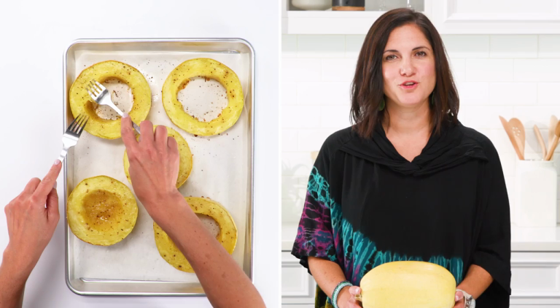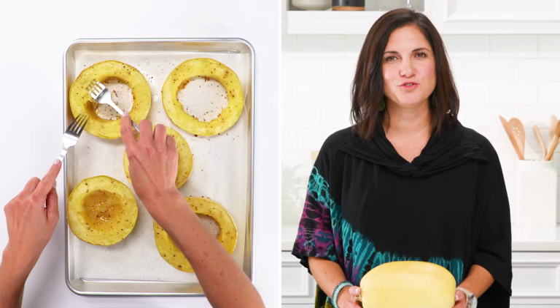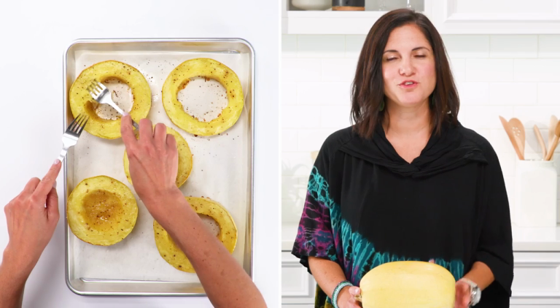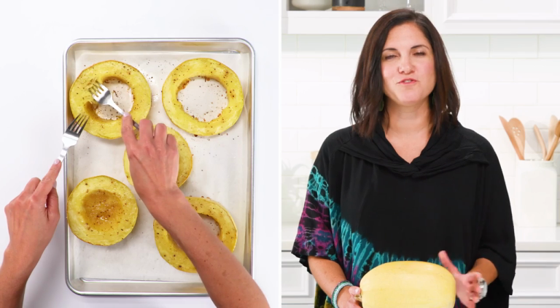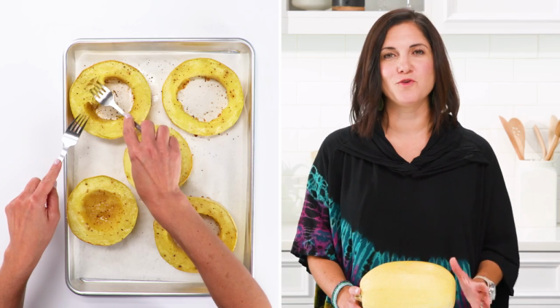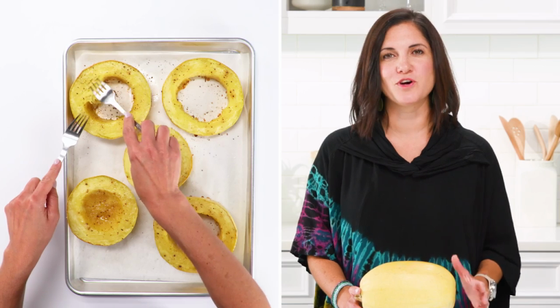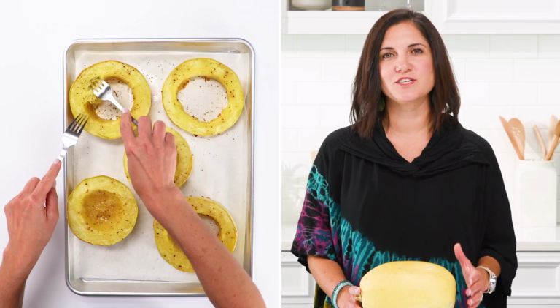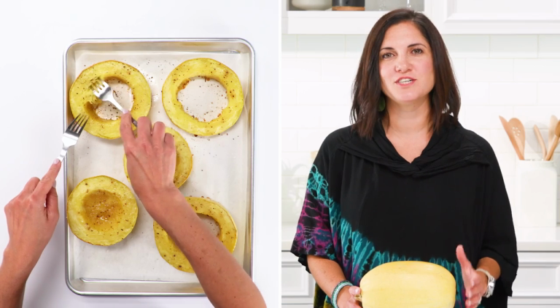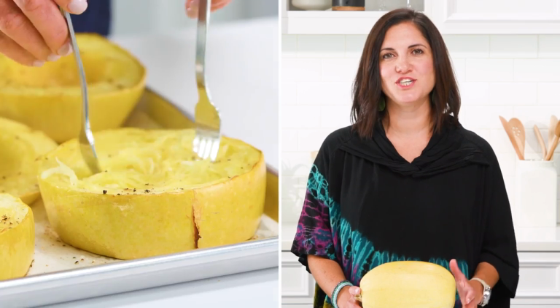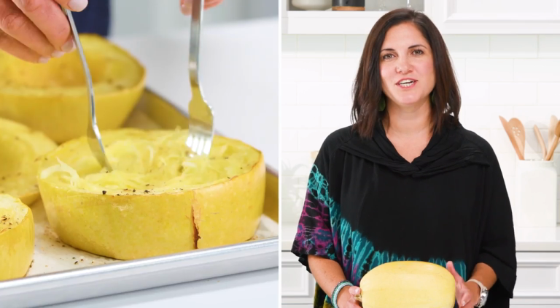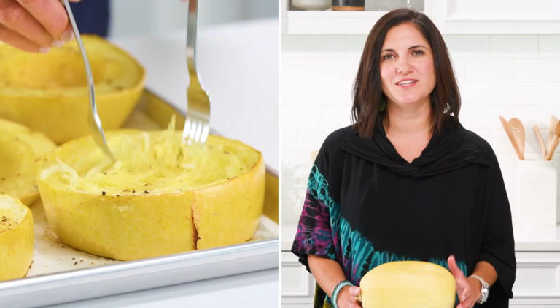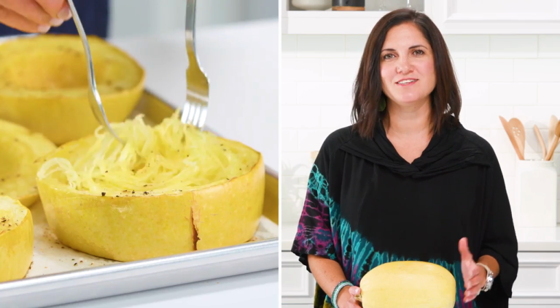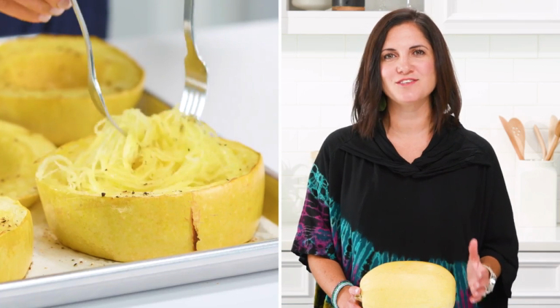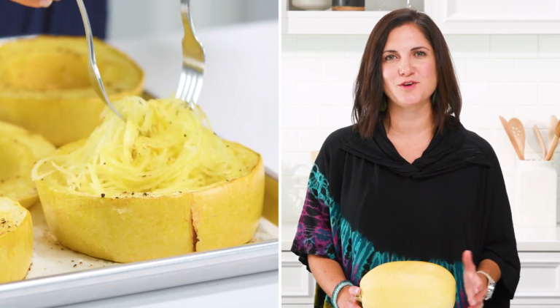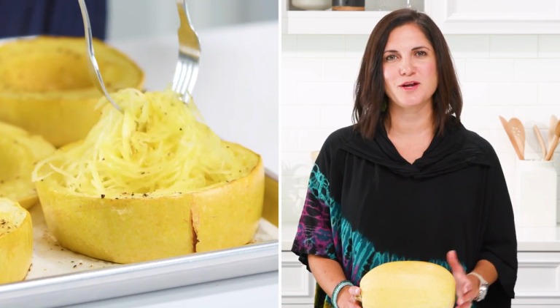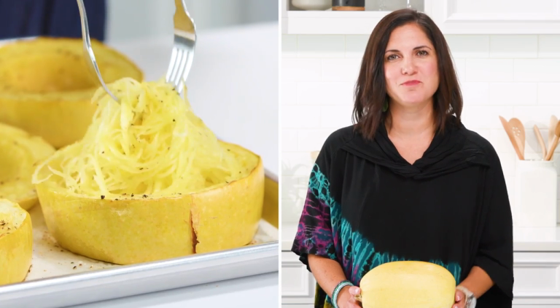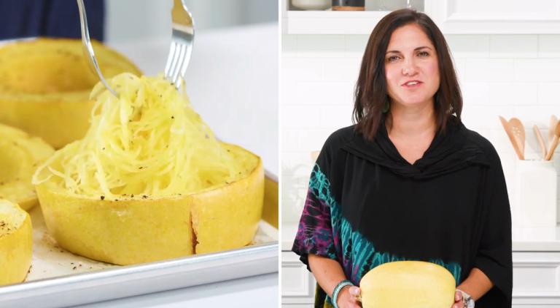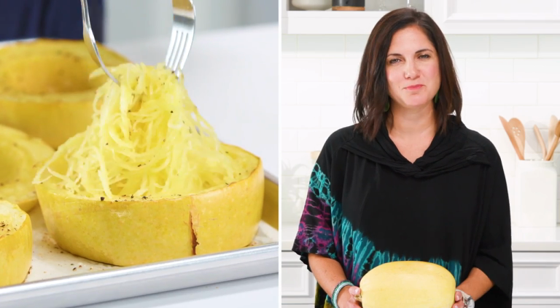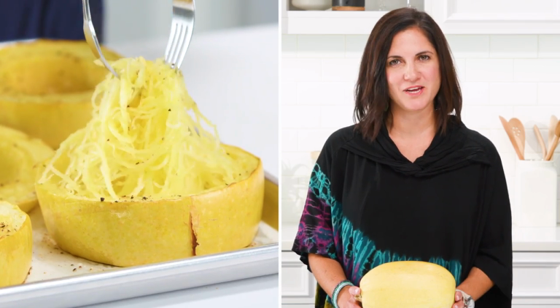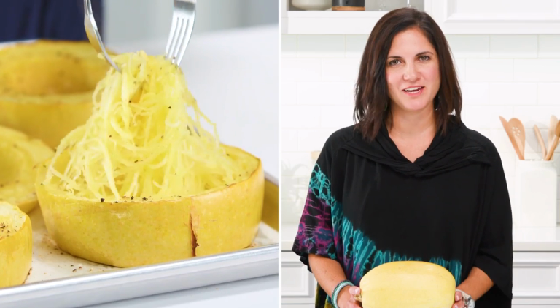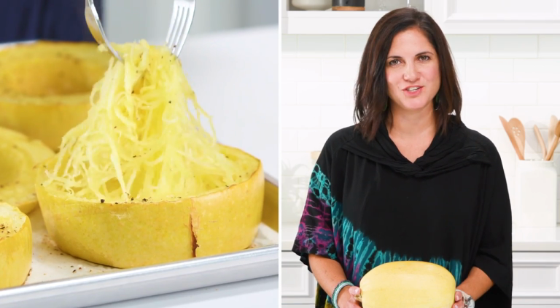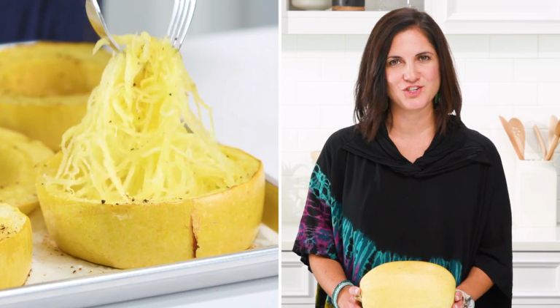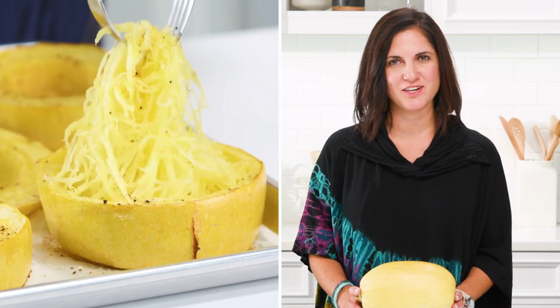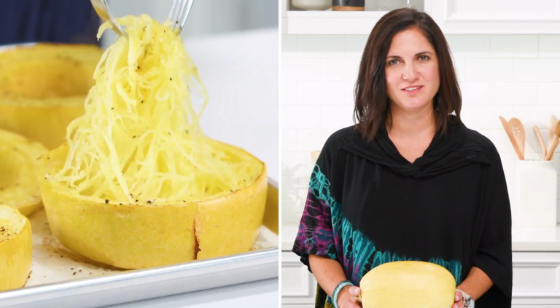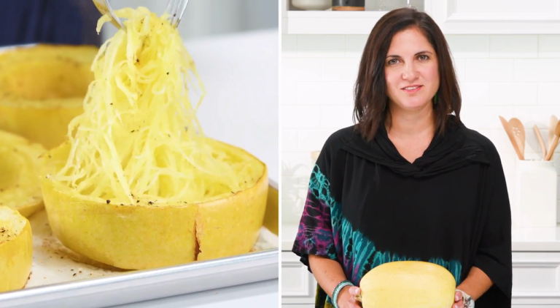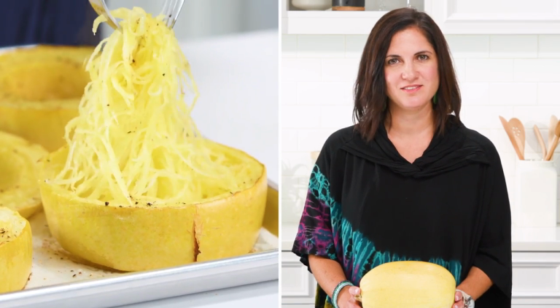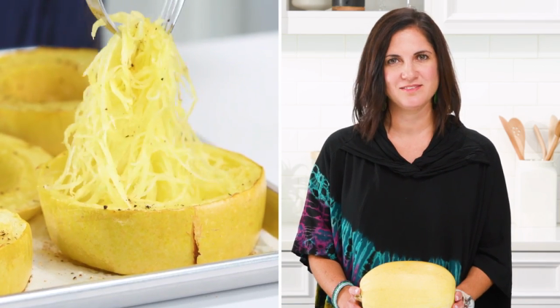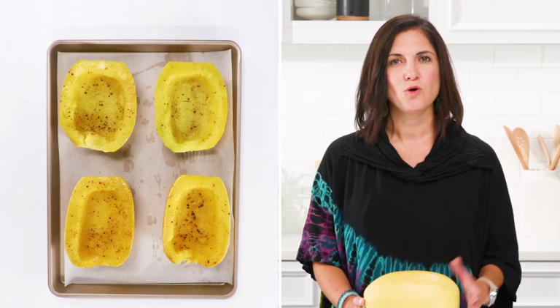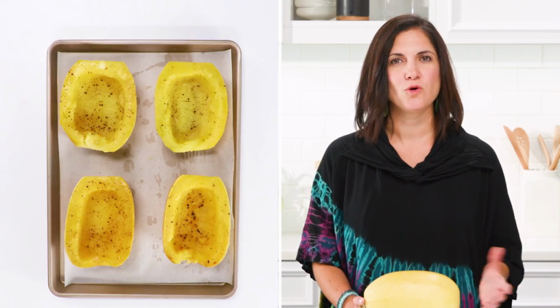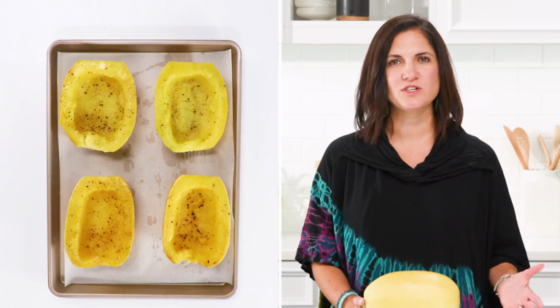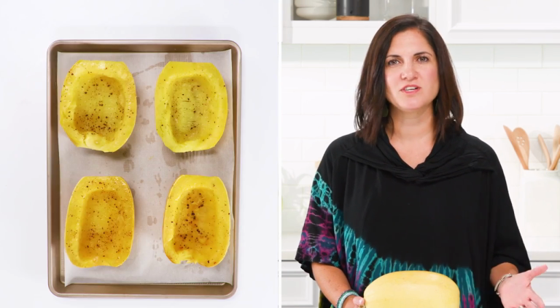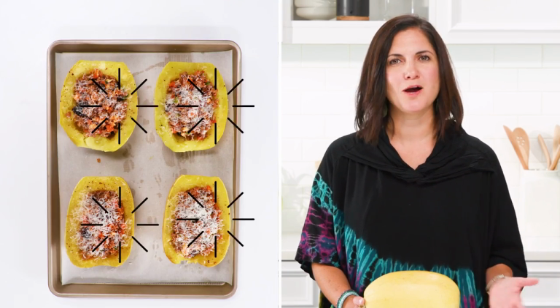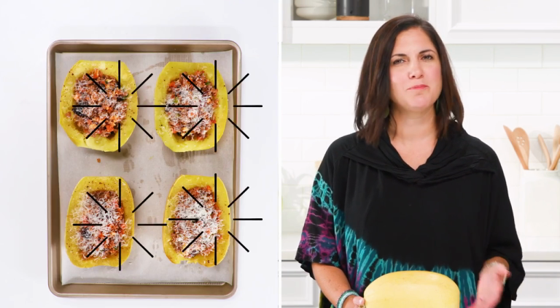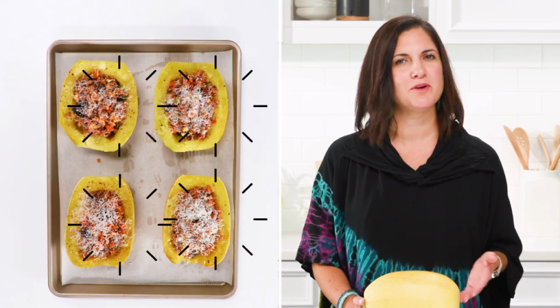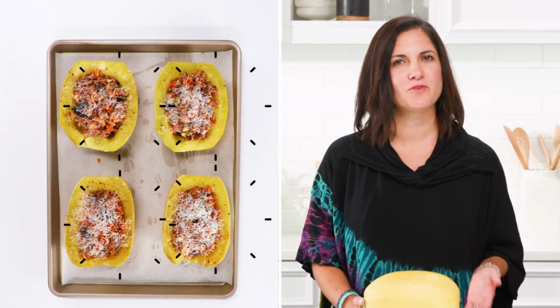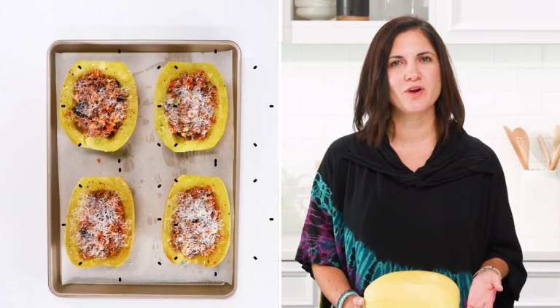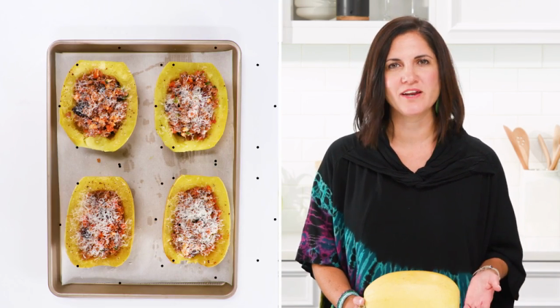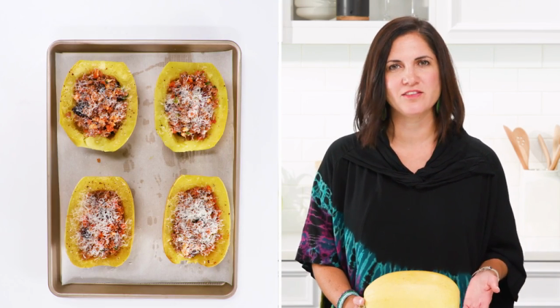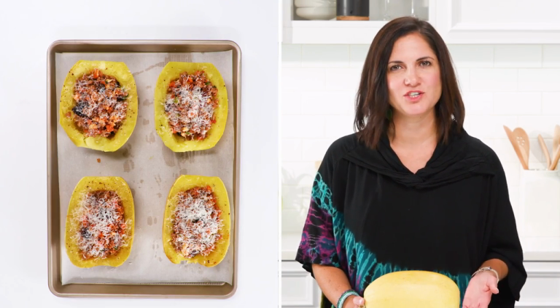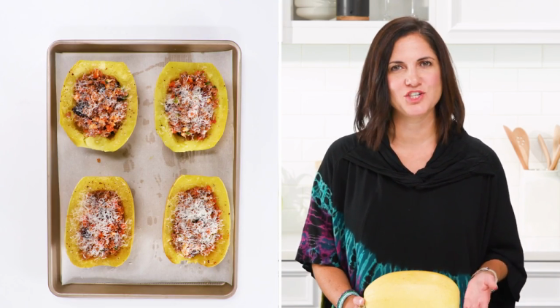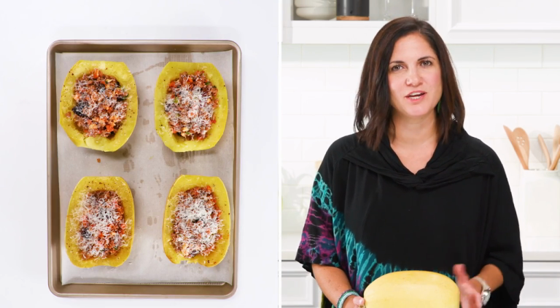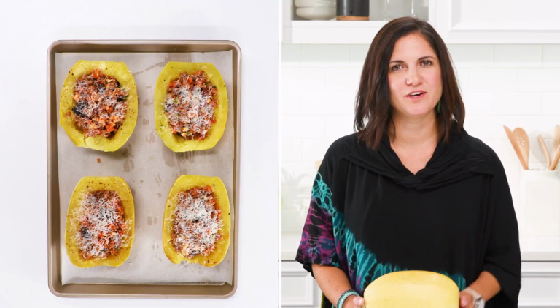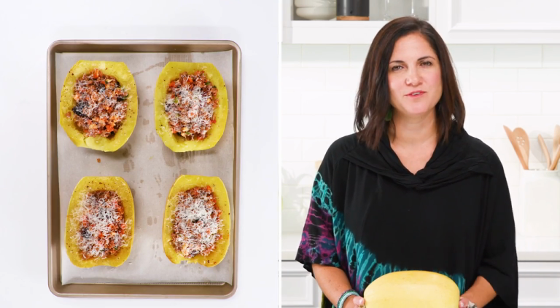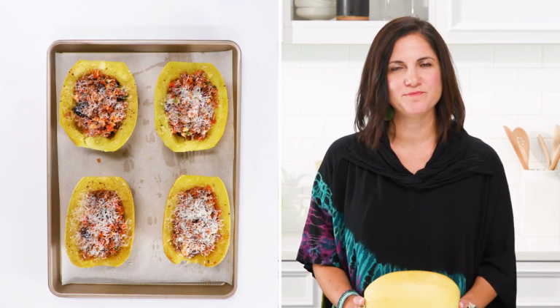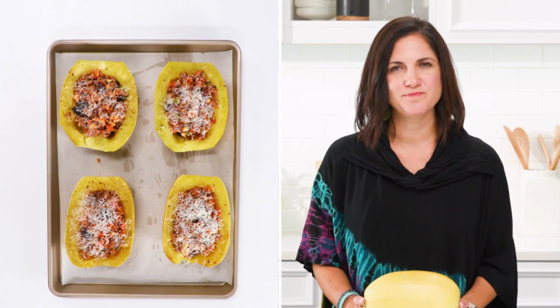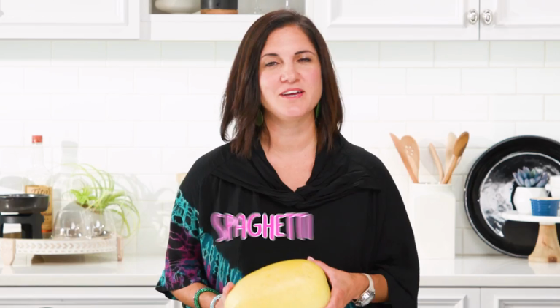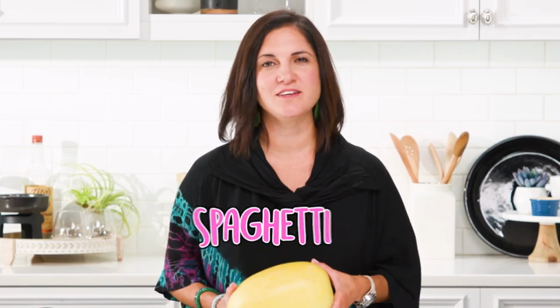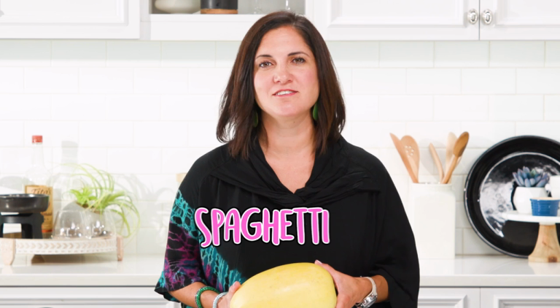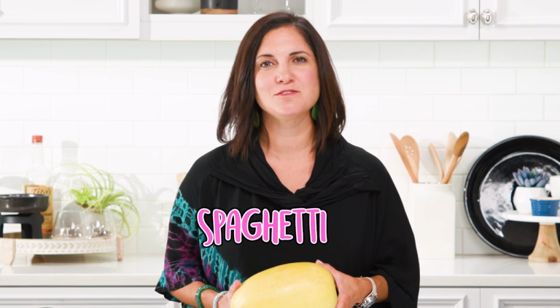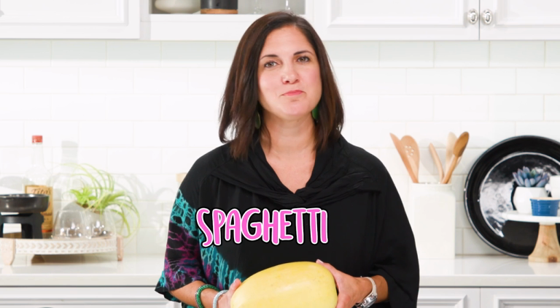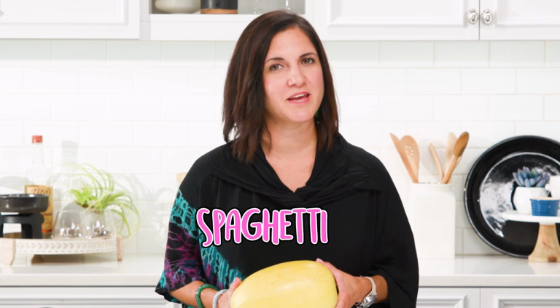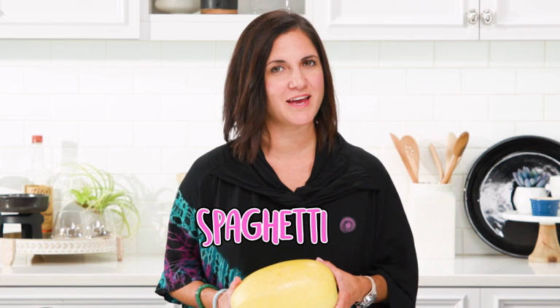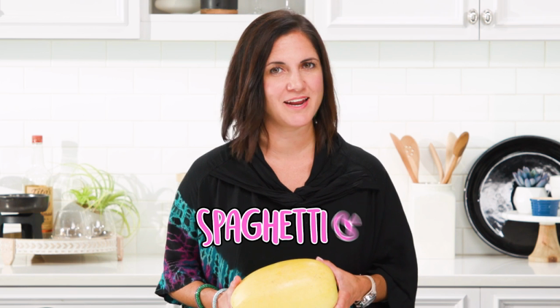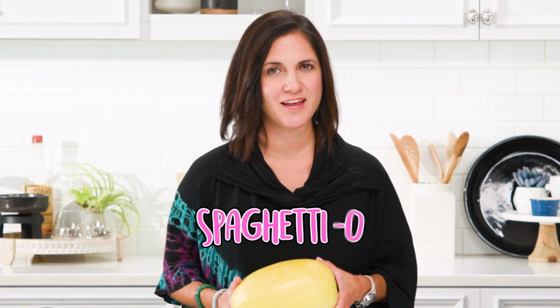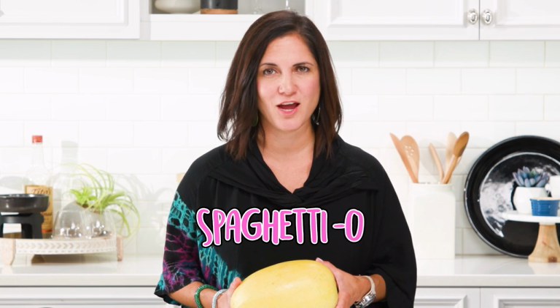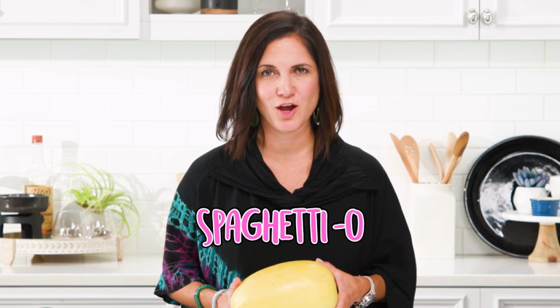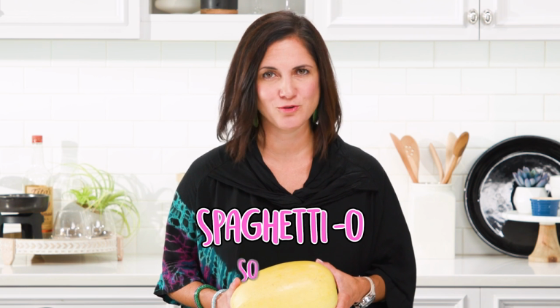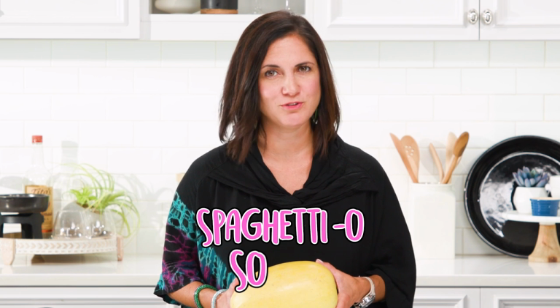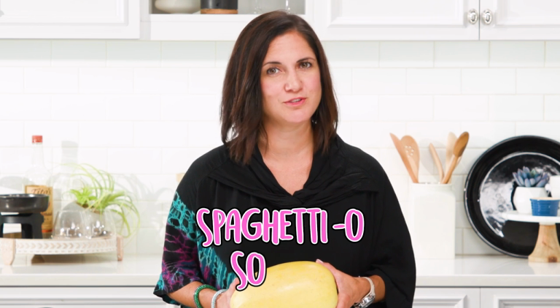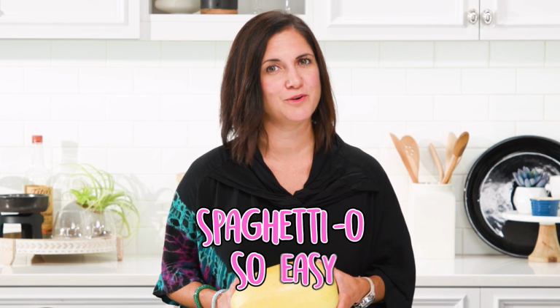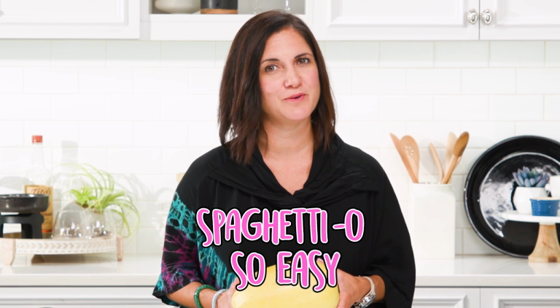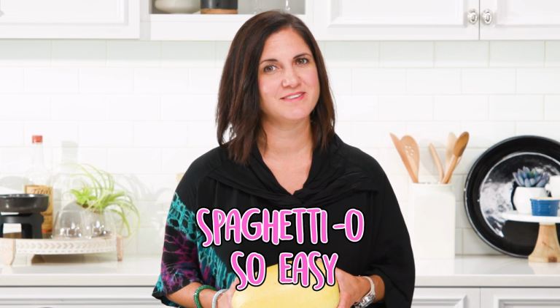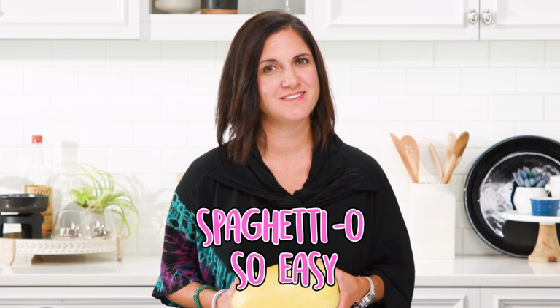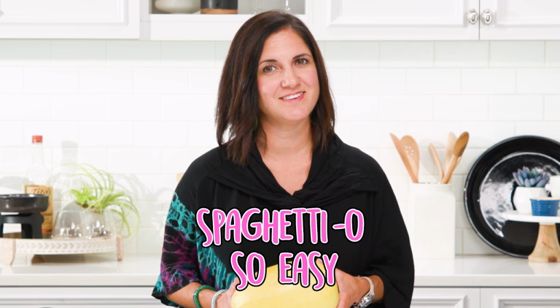Use a fork to gently scrape the spaghetti strands, or top it right in the shell. It's spaghetti — oh so easy.